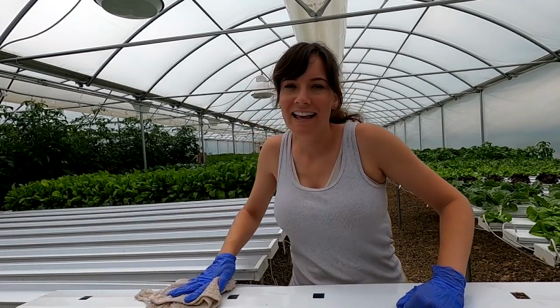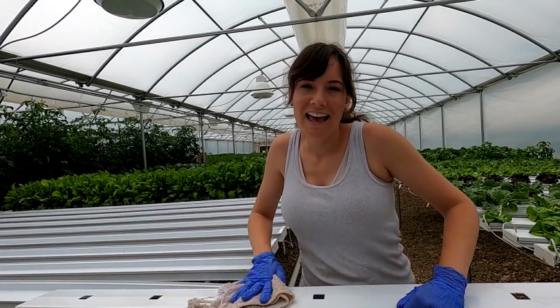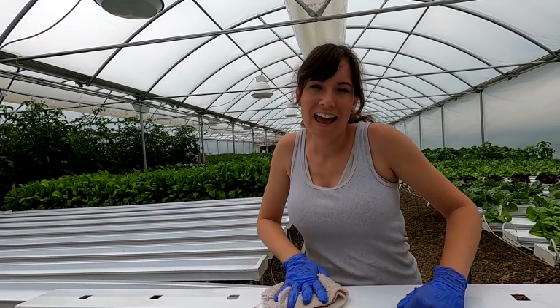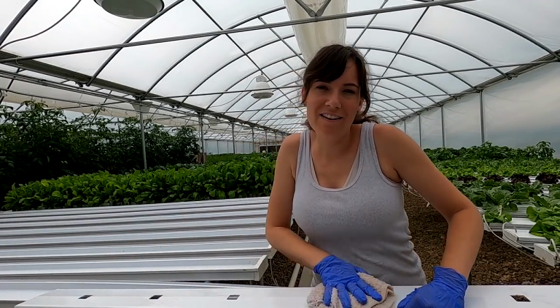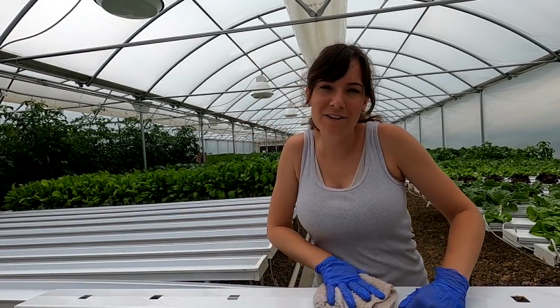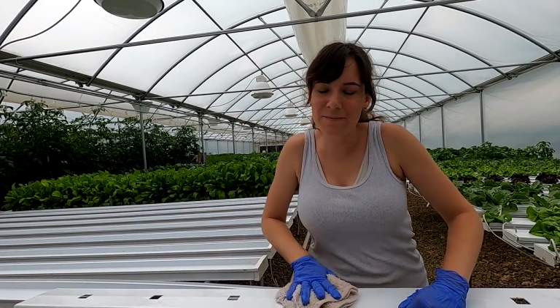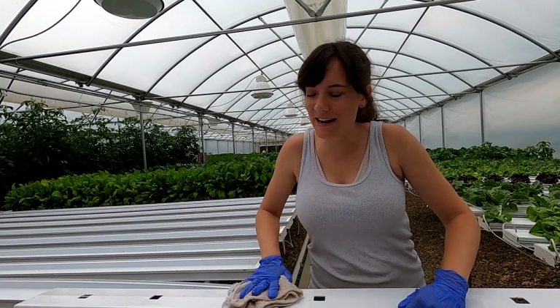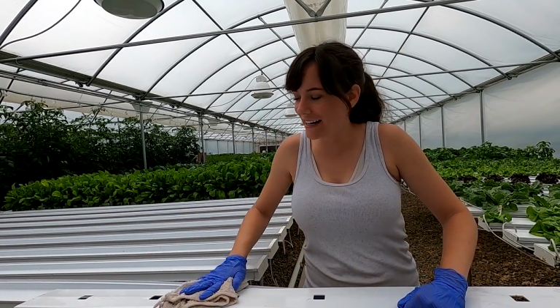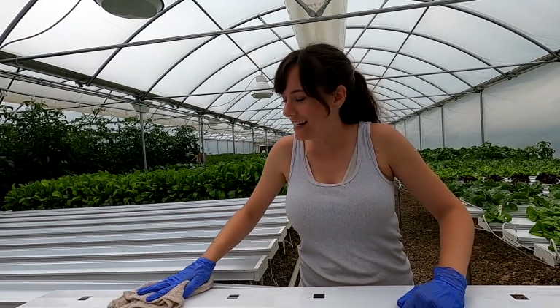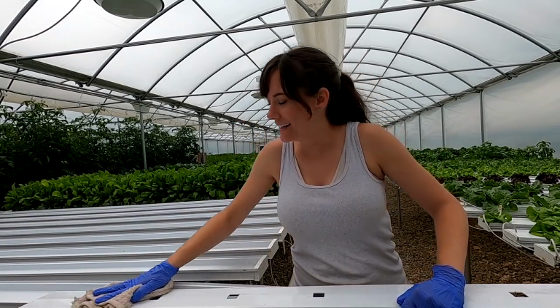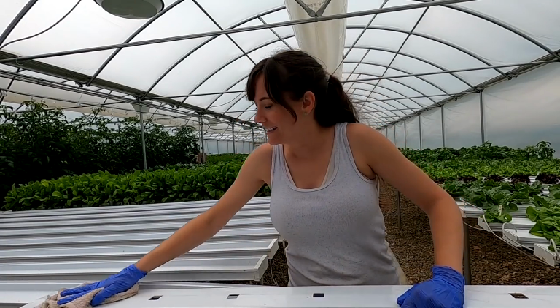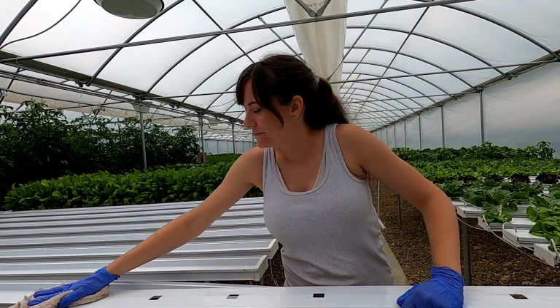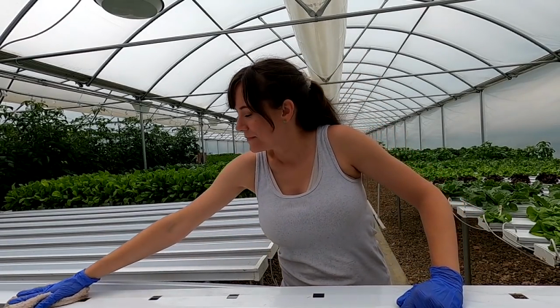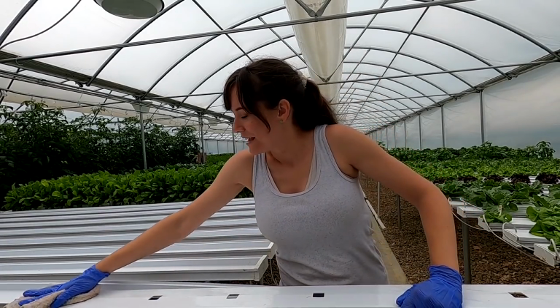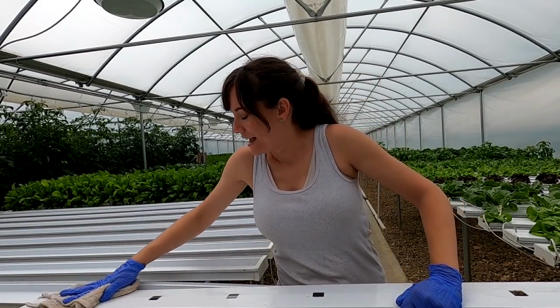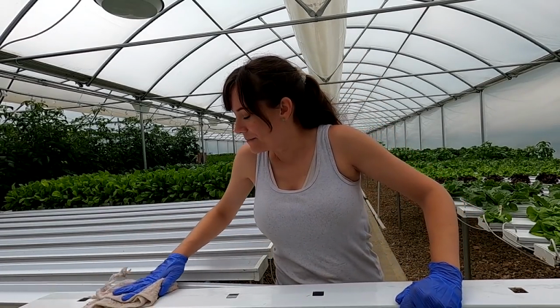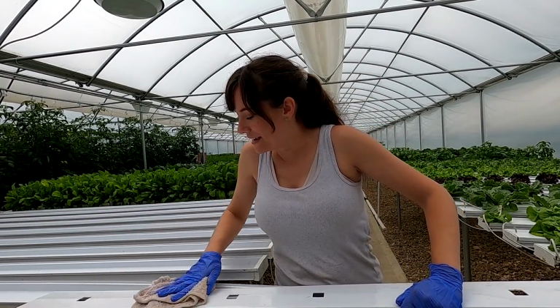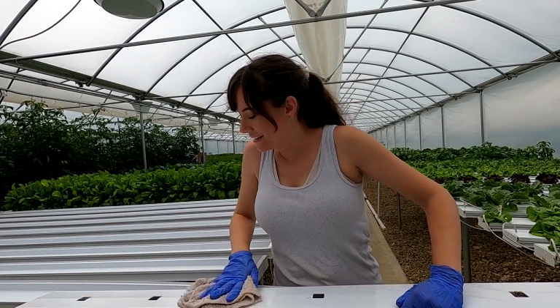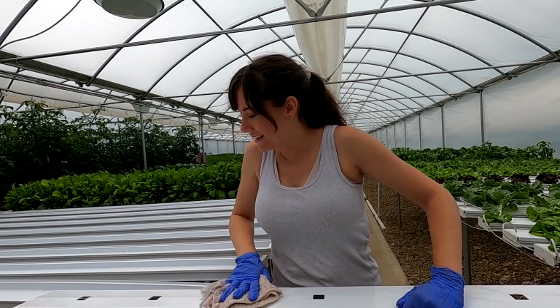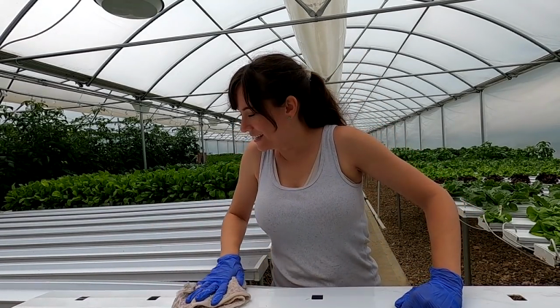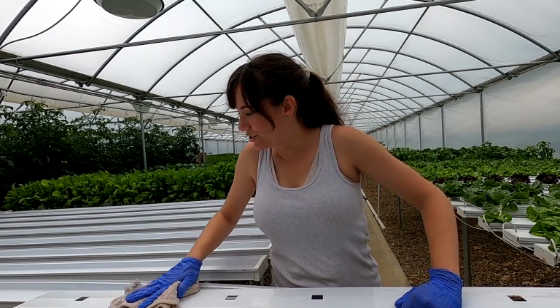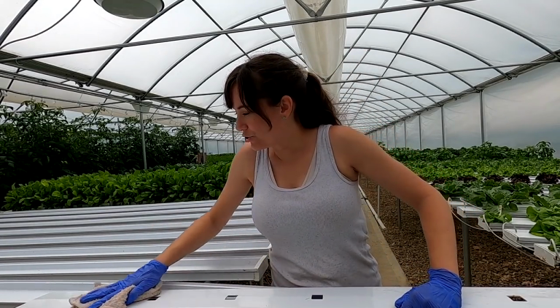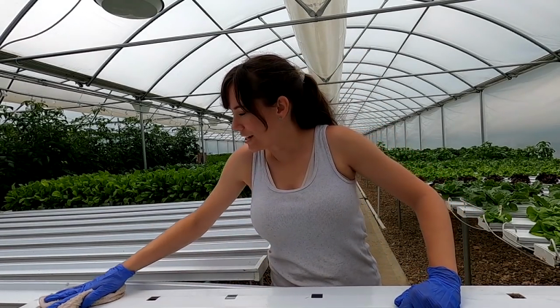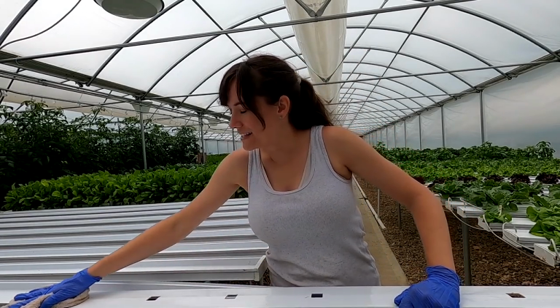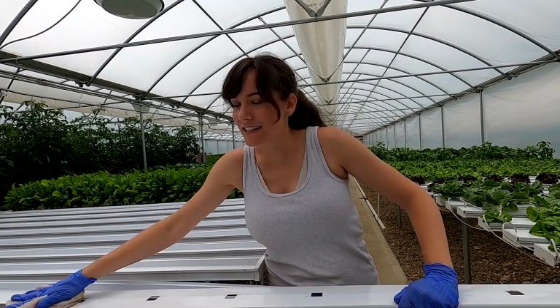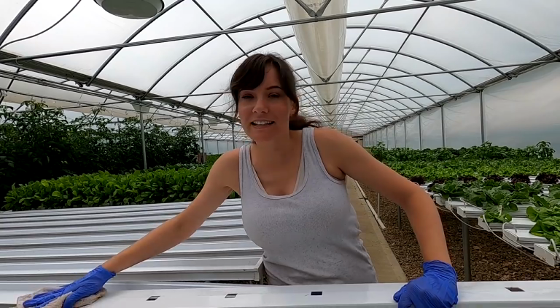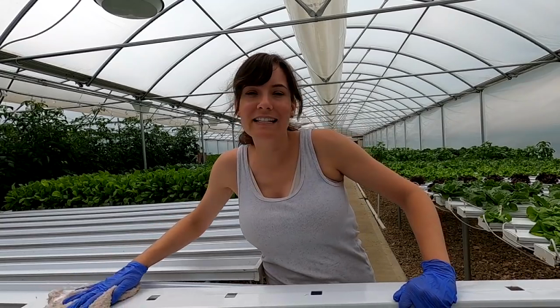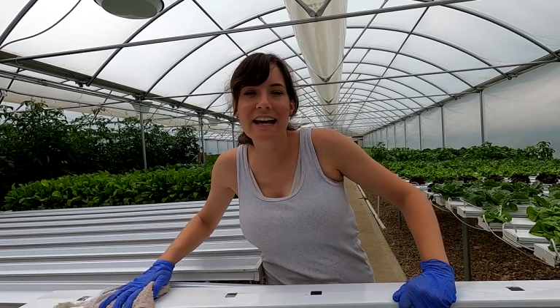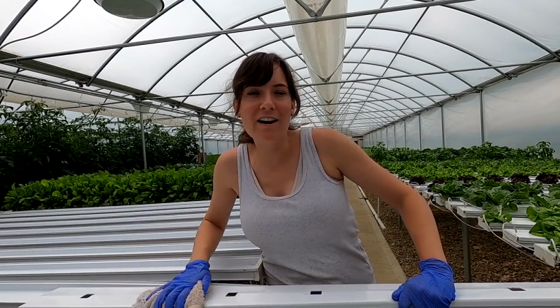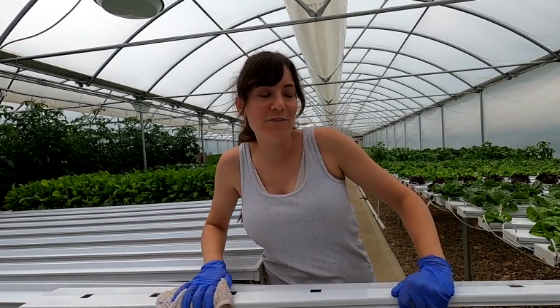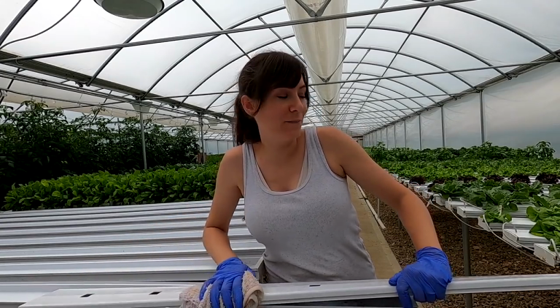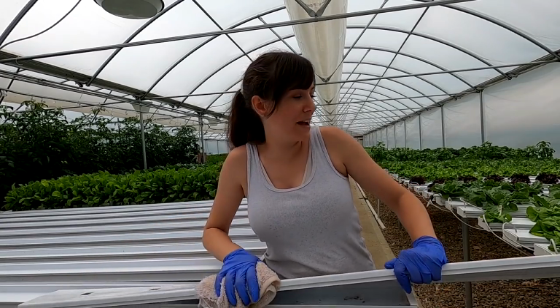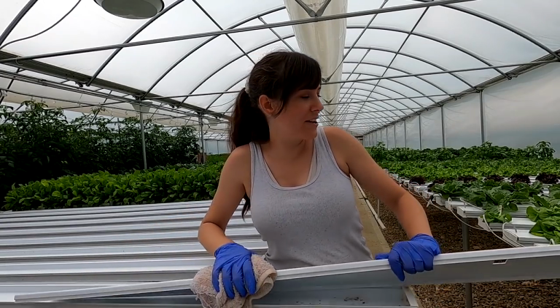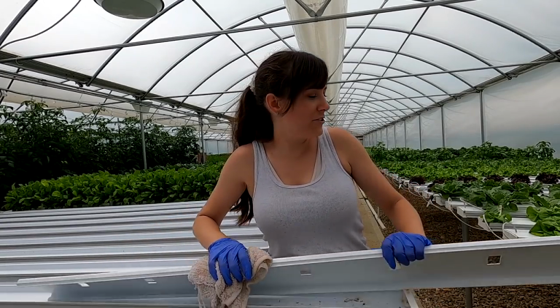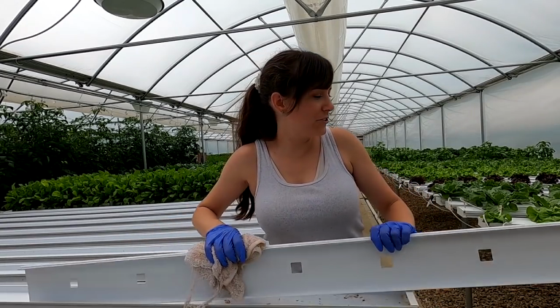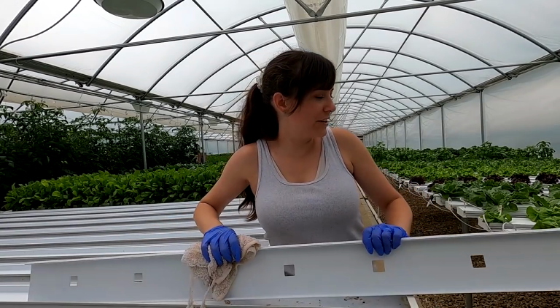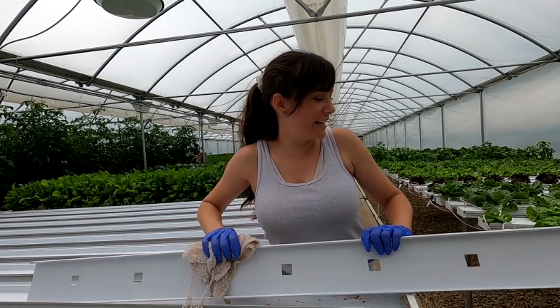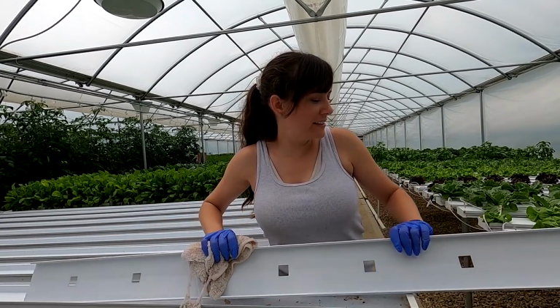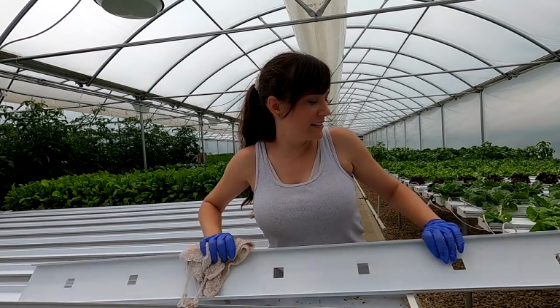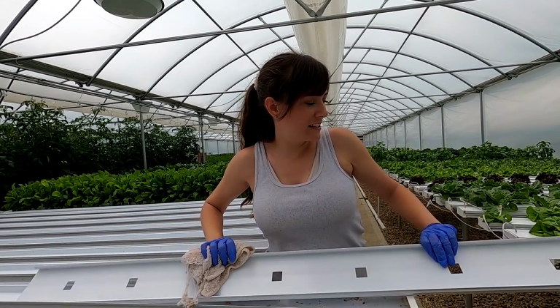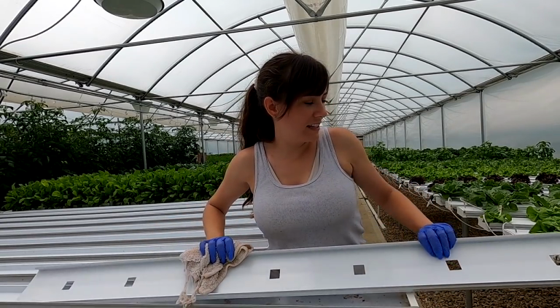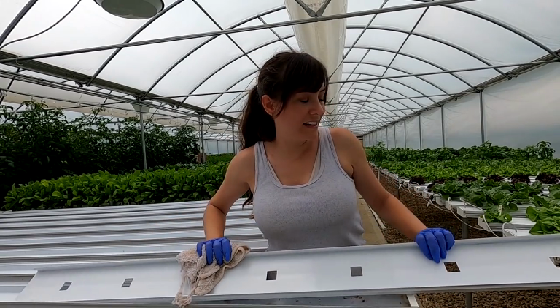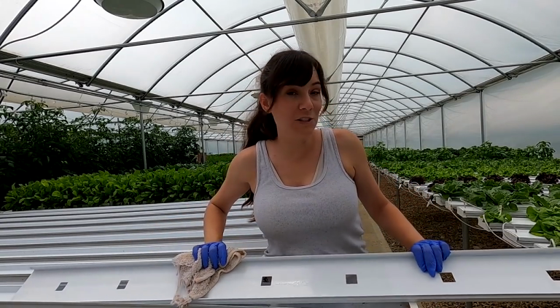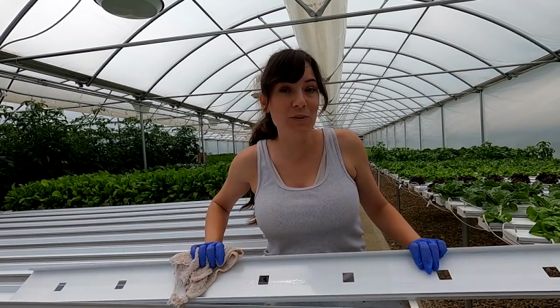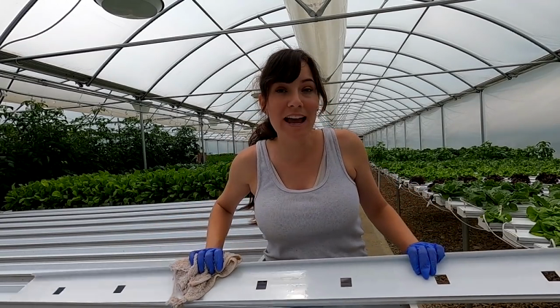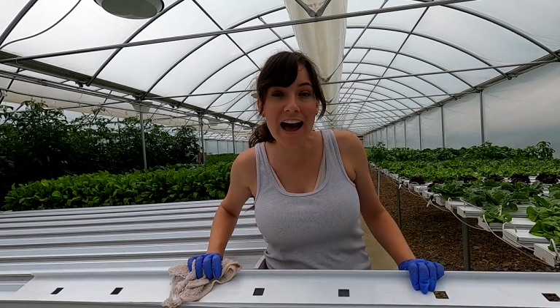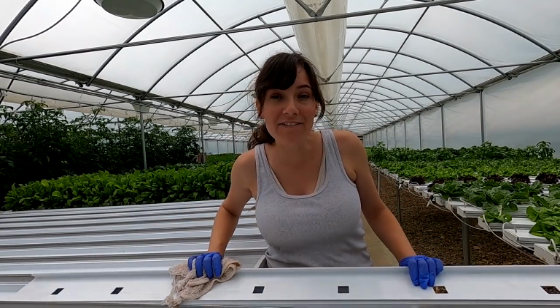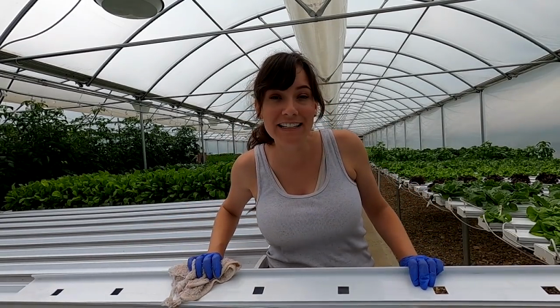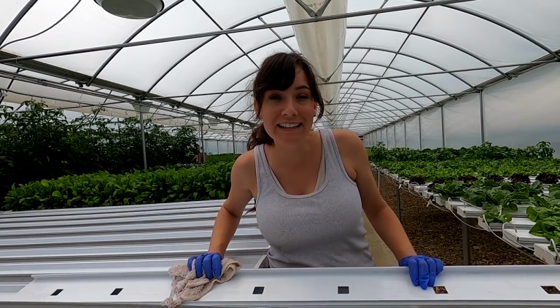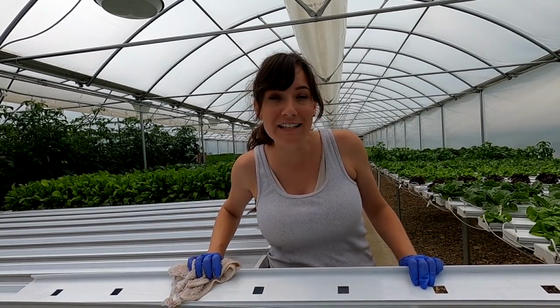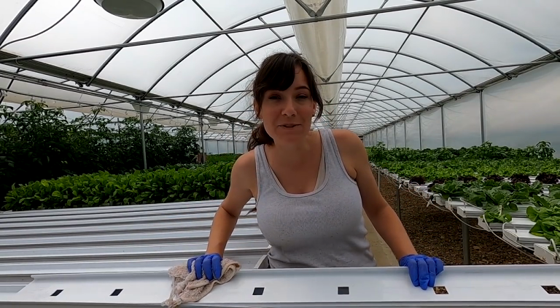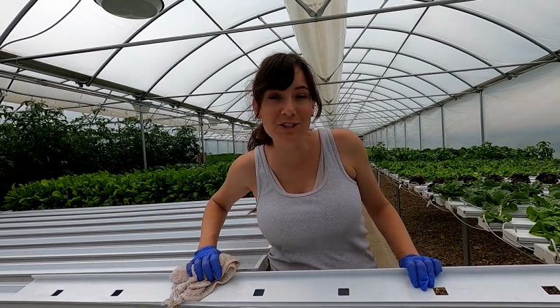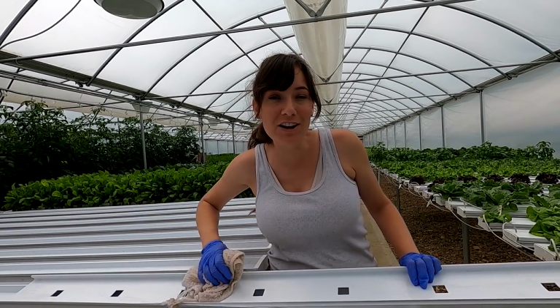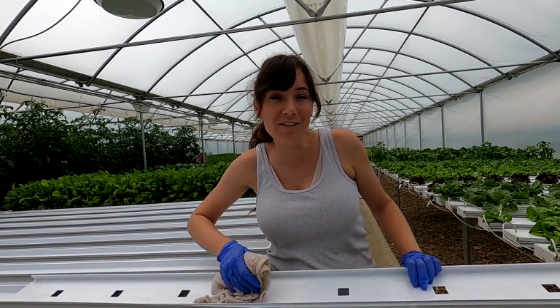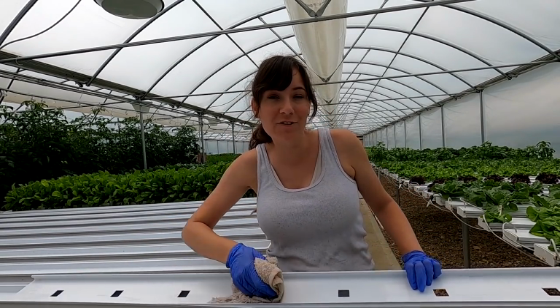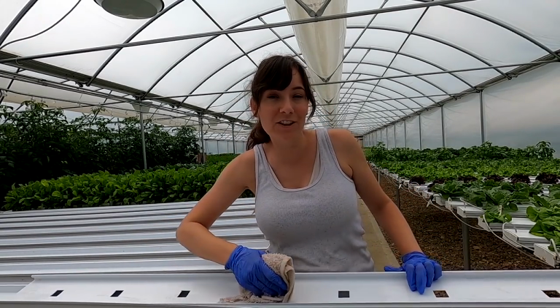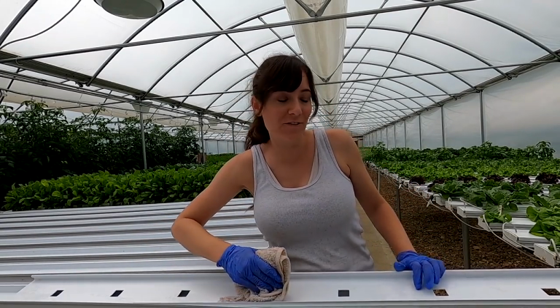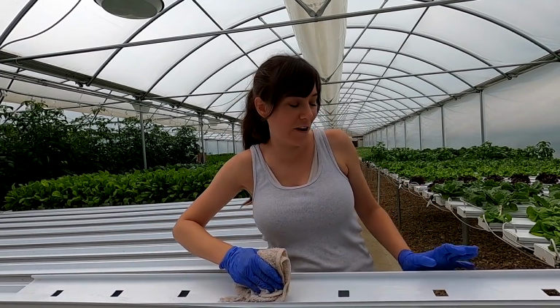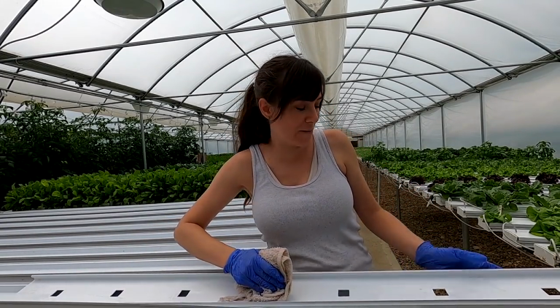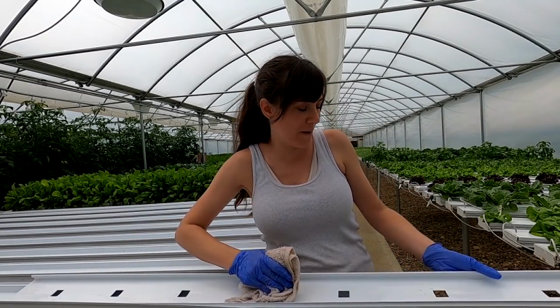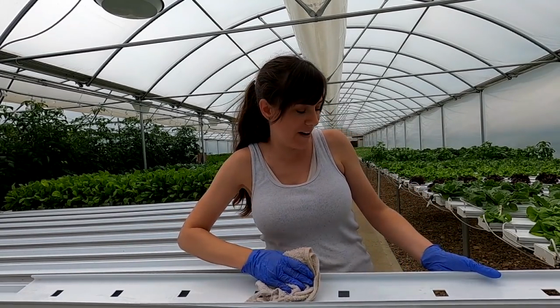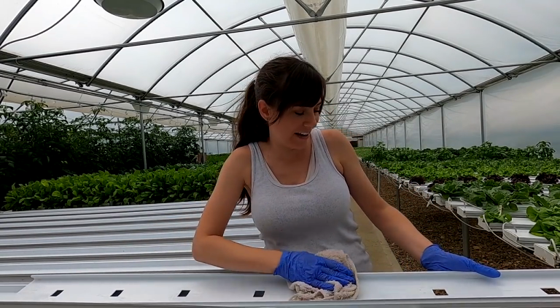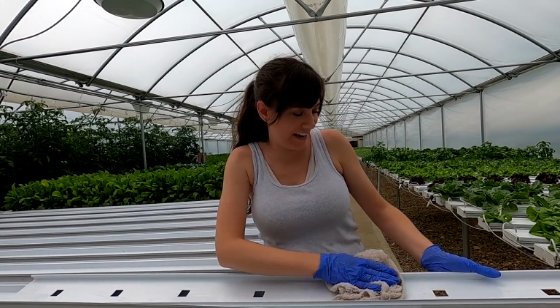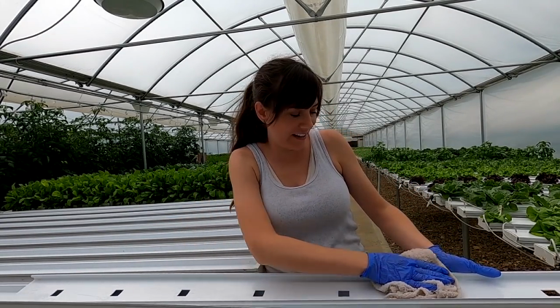Hey everybody, I'm getting these trays cleaned out for microgreens because we have to get them started for the farm market.